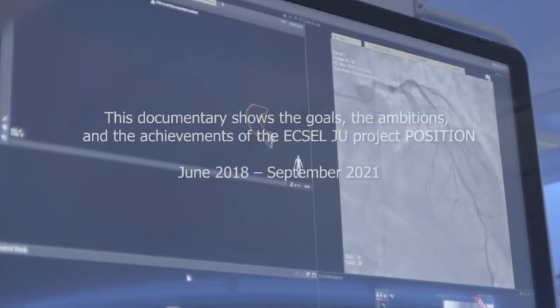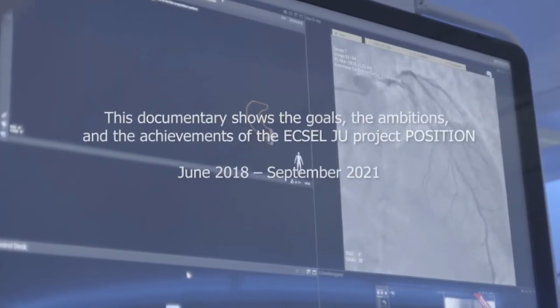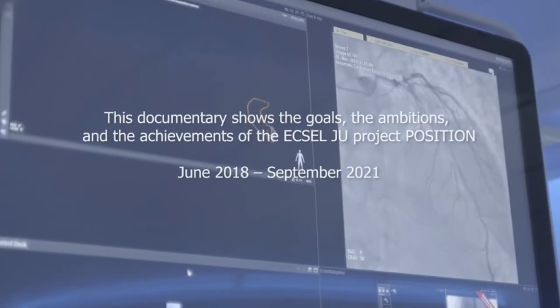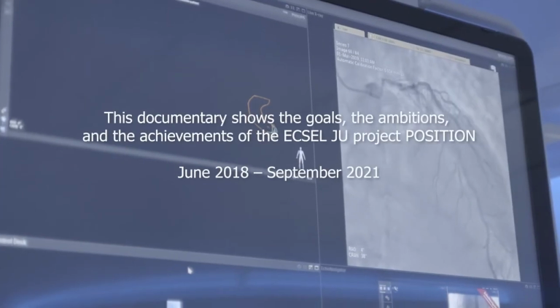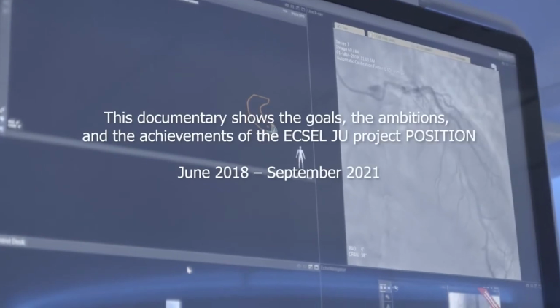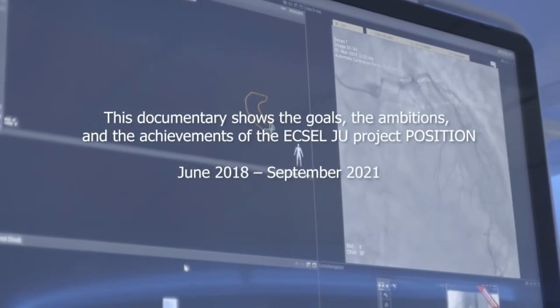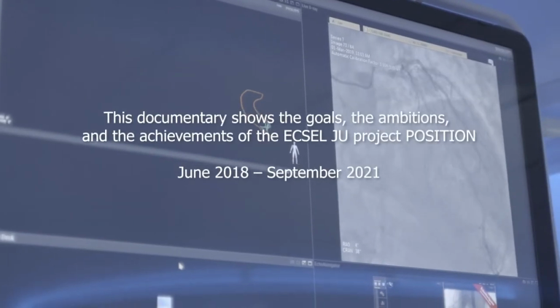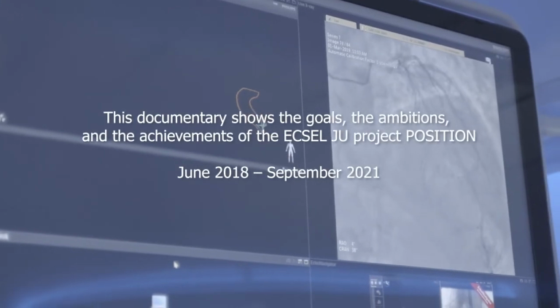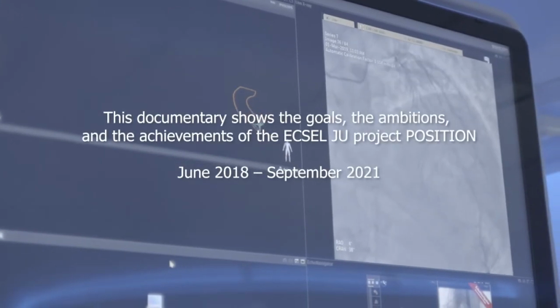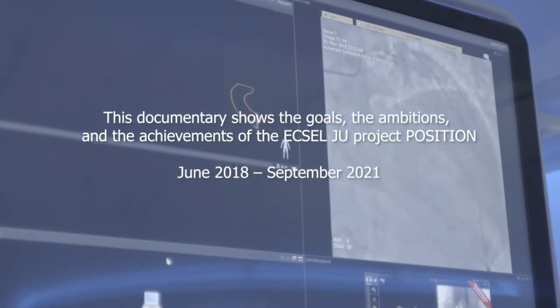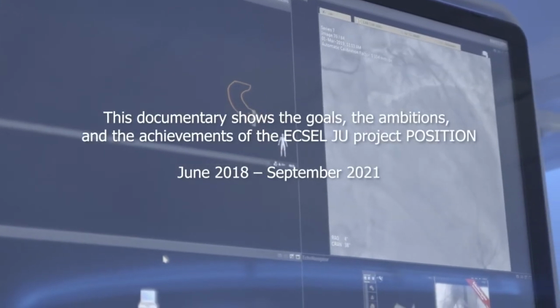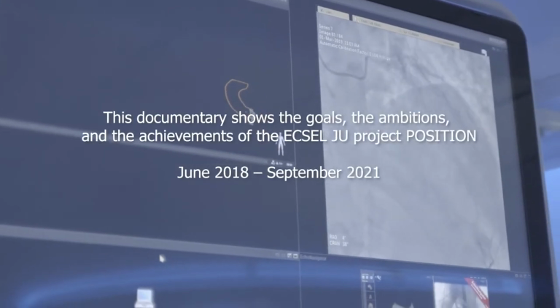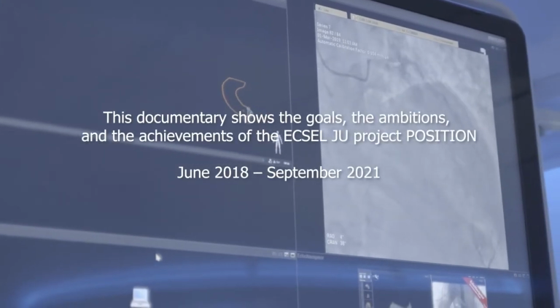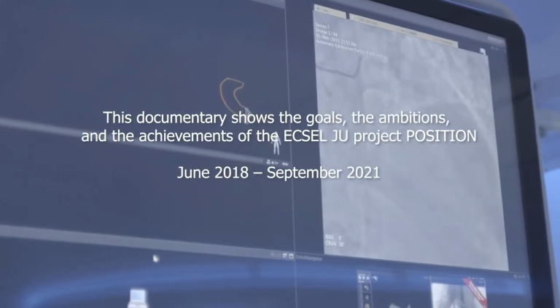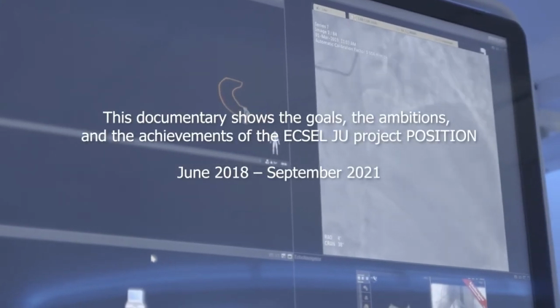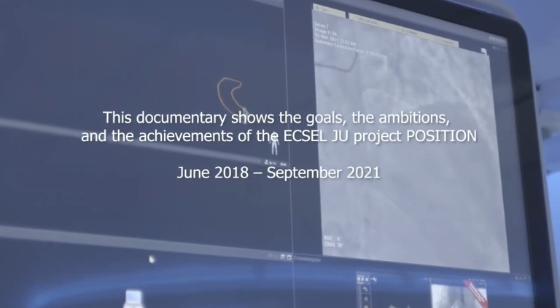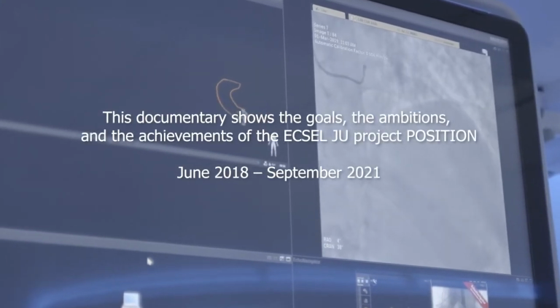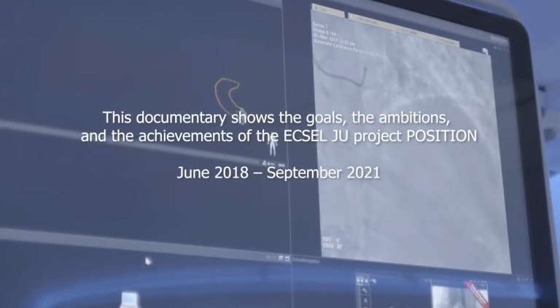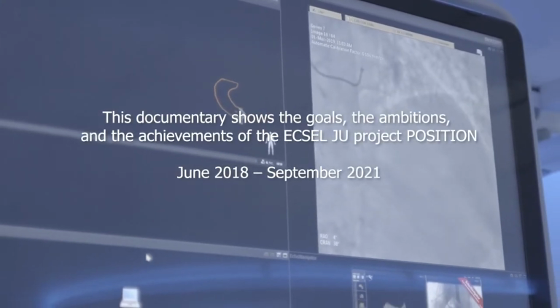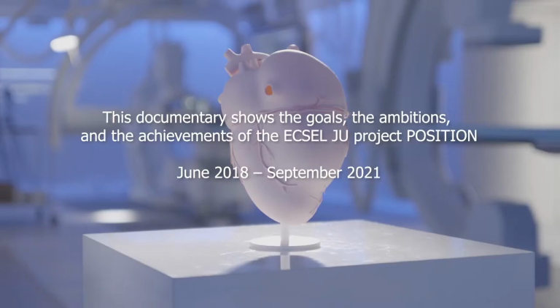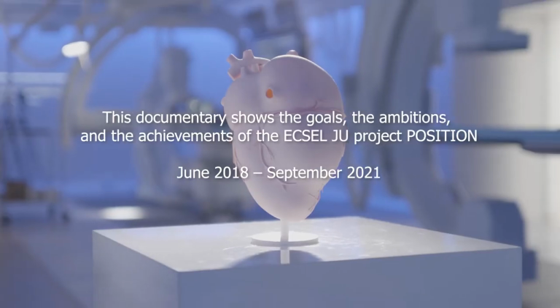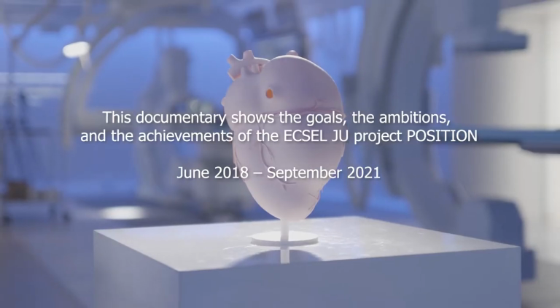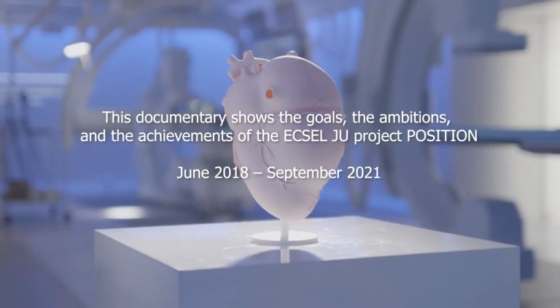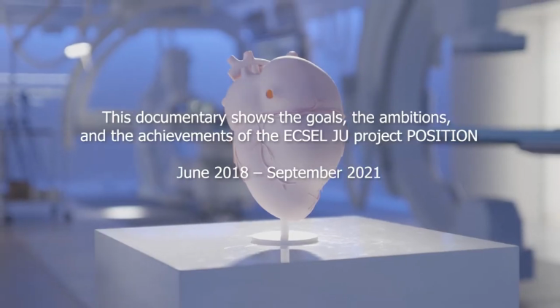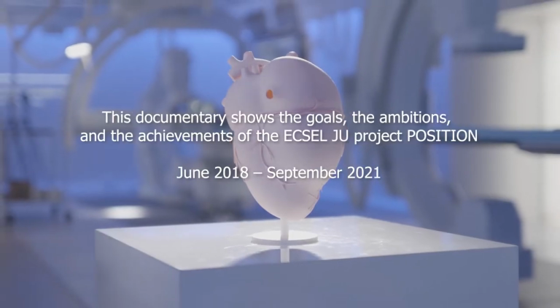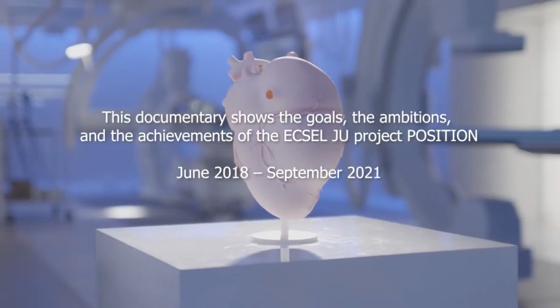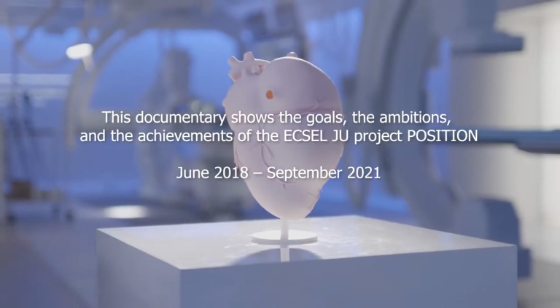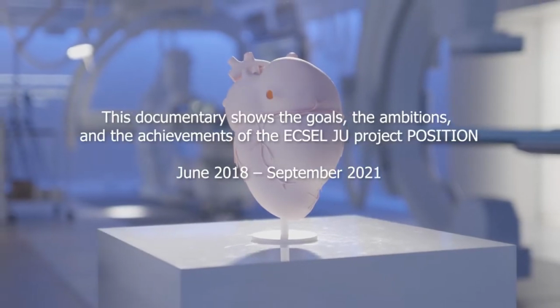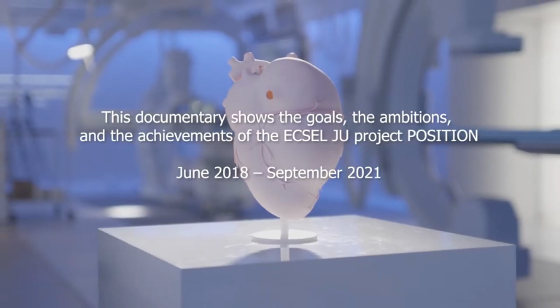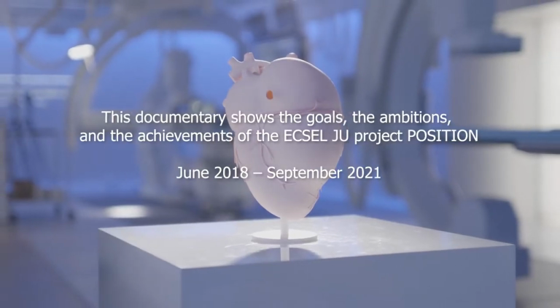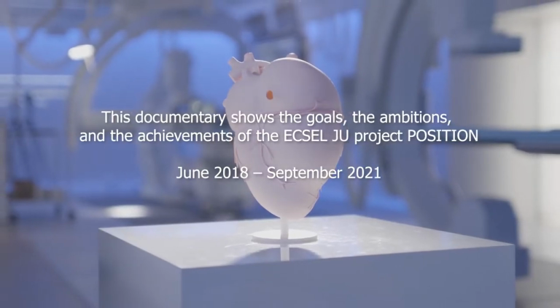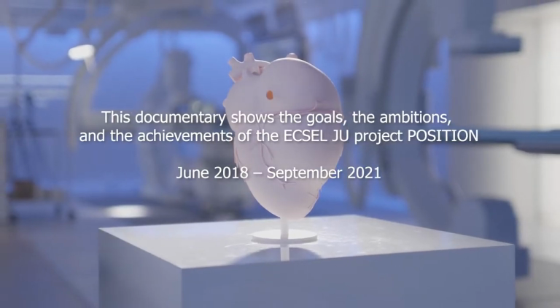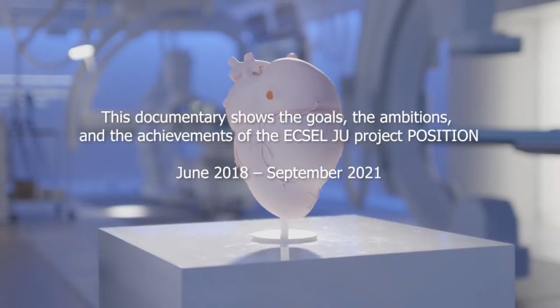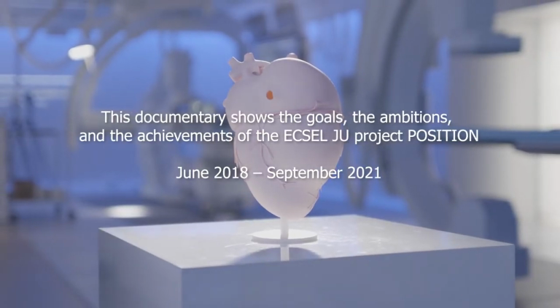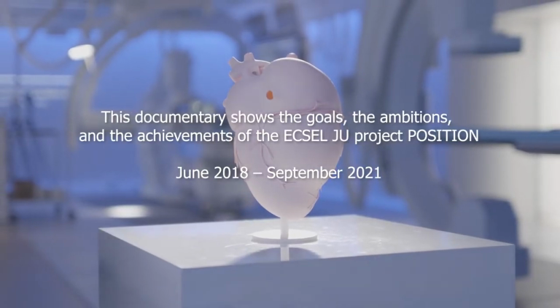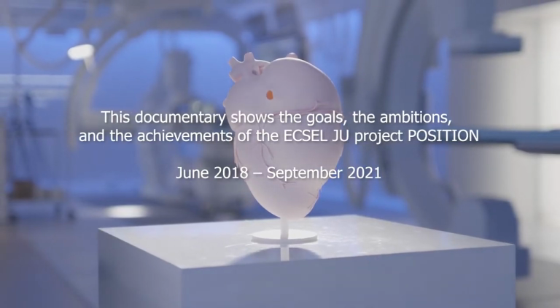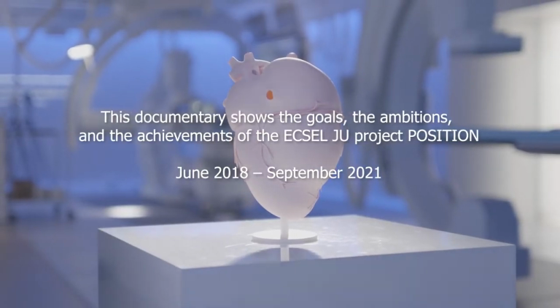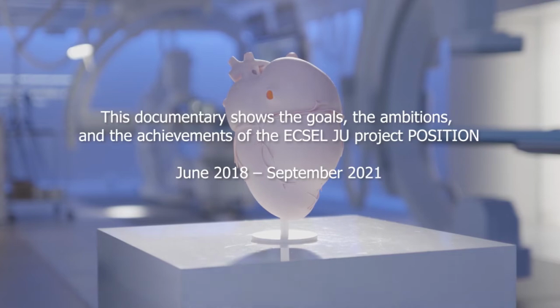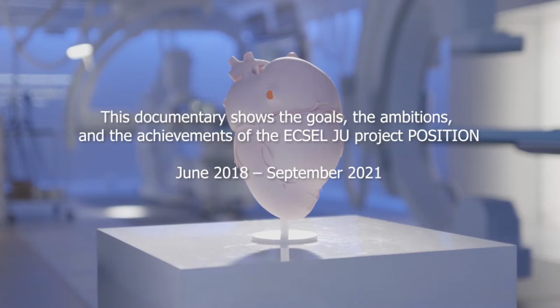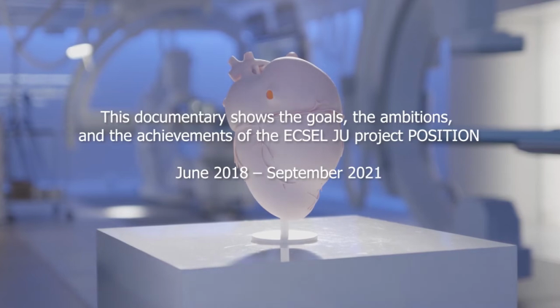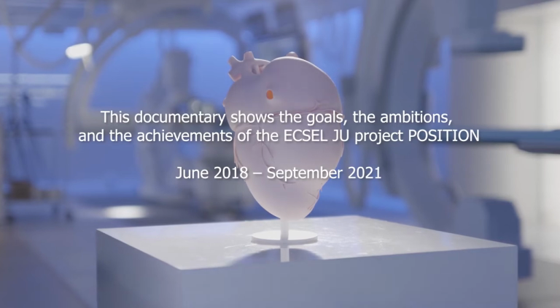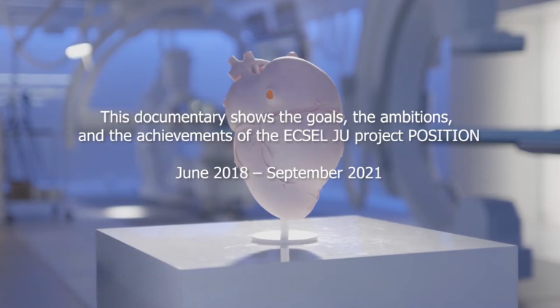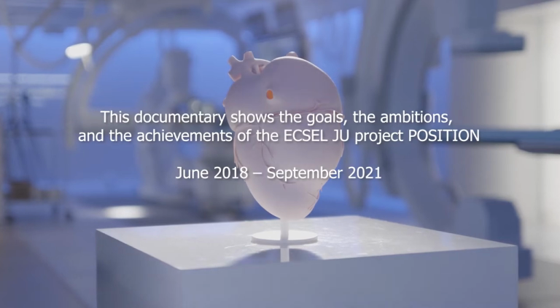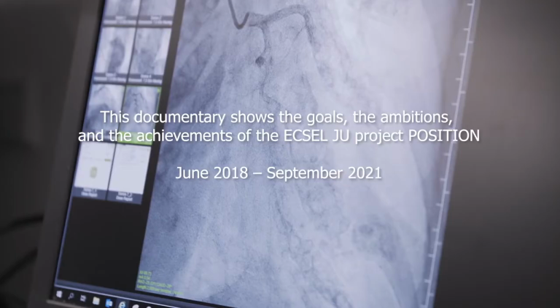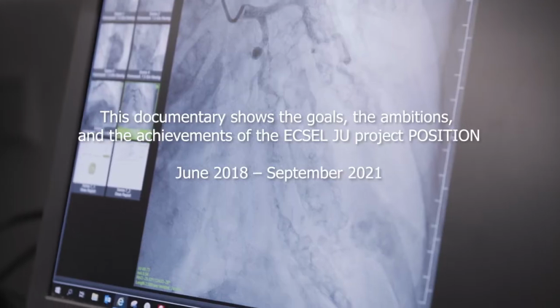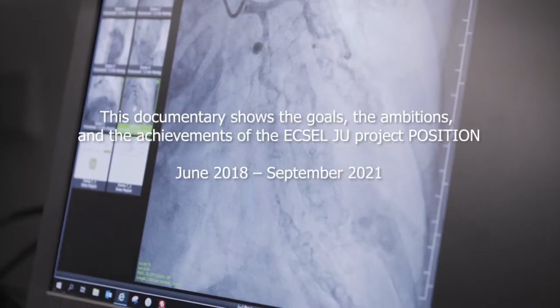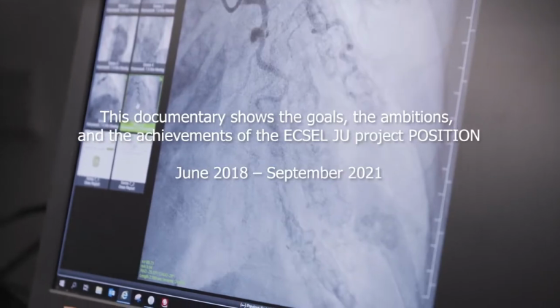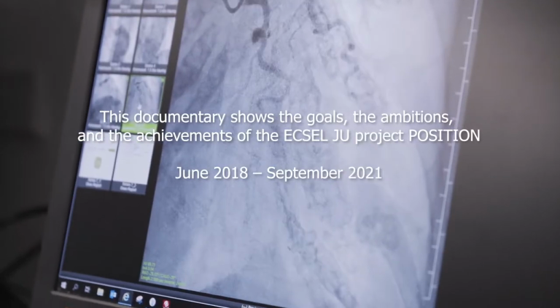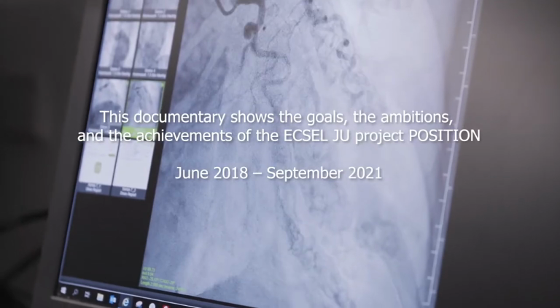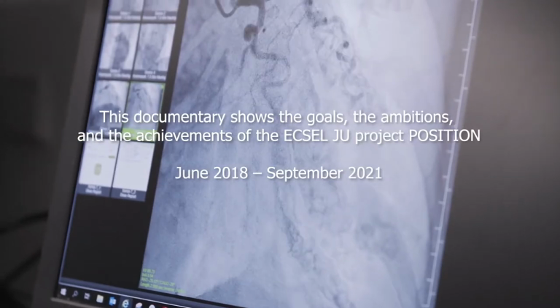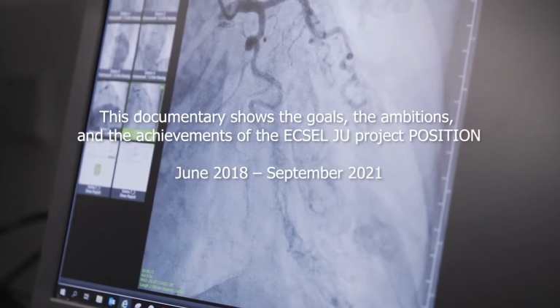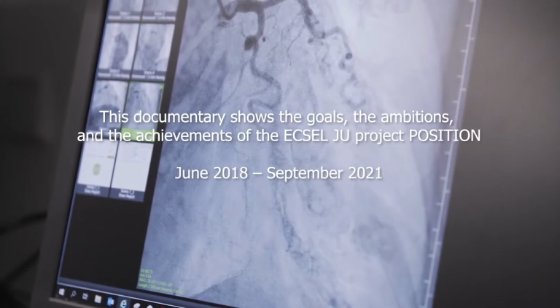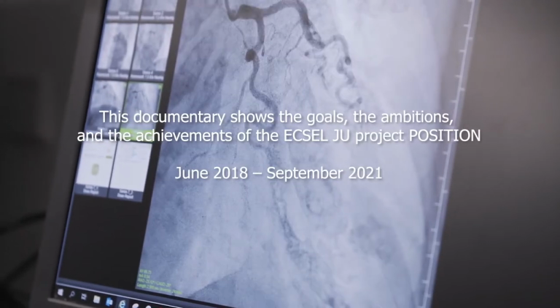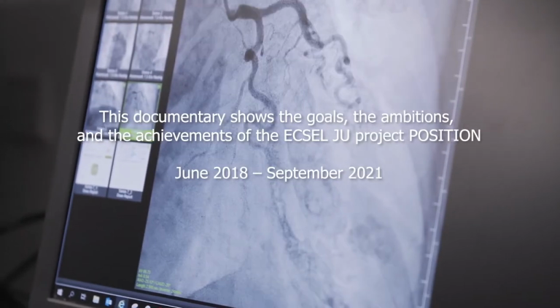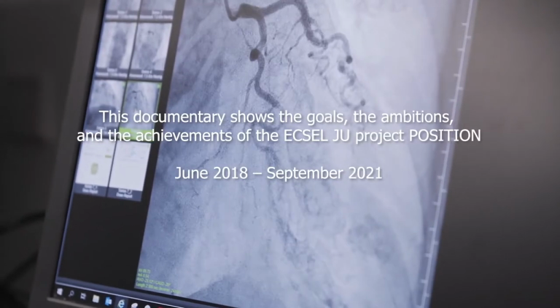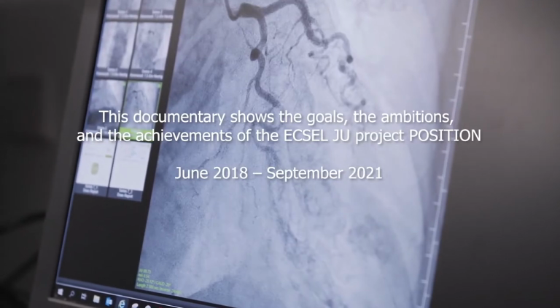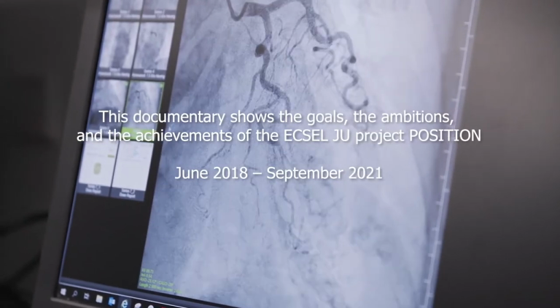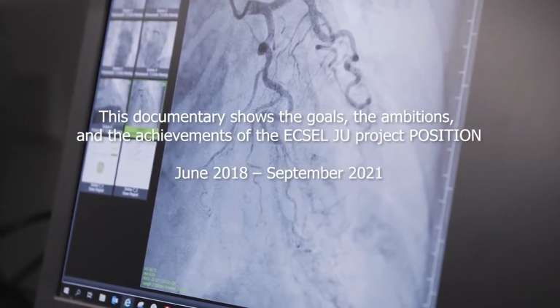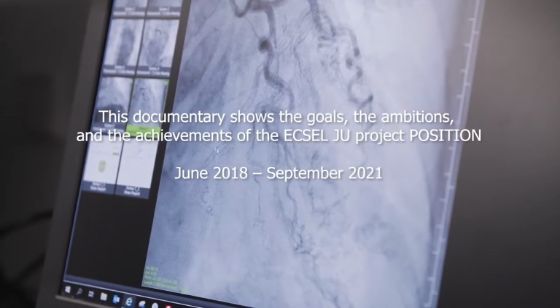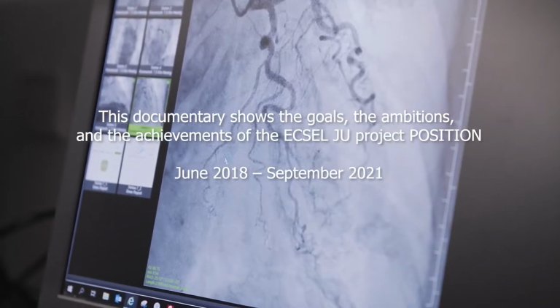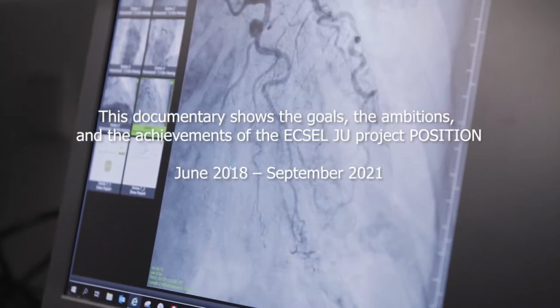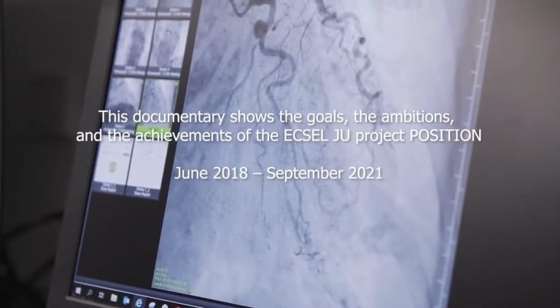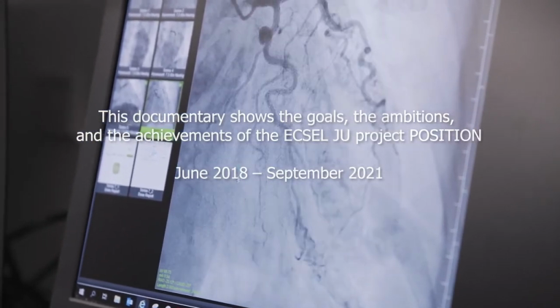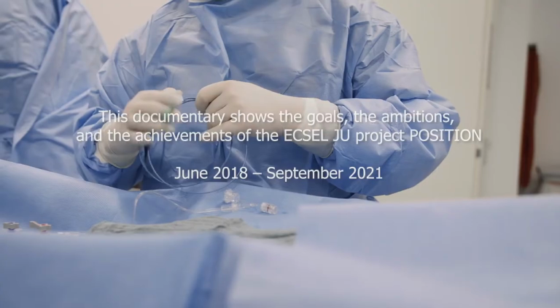This documentary shows the goals, the ambitions, and the achievements of the Excel Joint Undertaking Precision project.